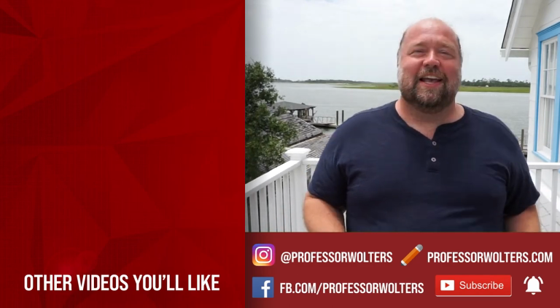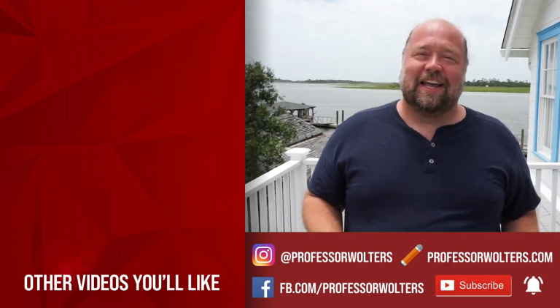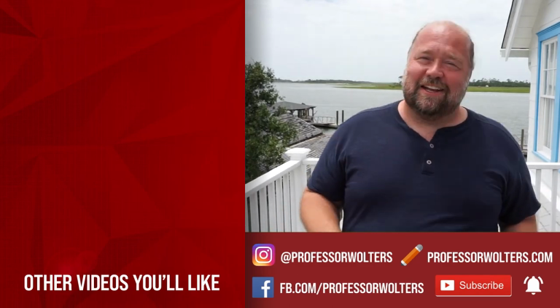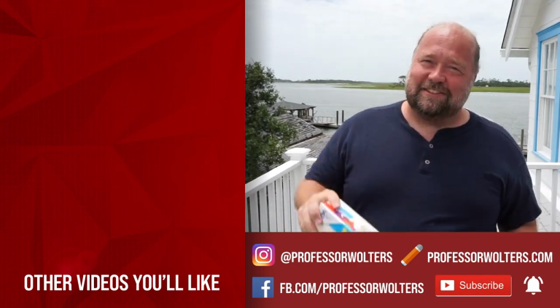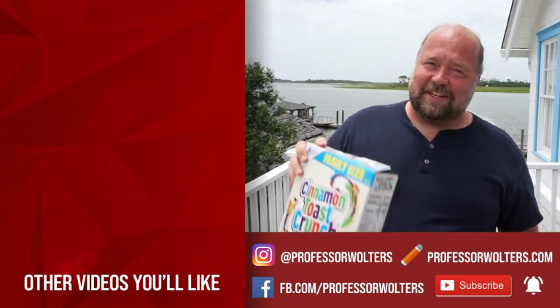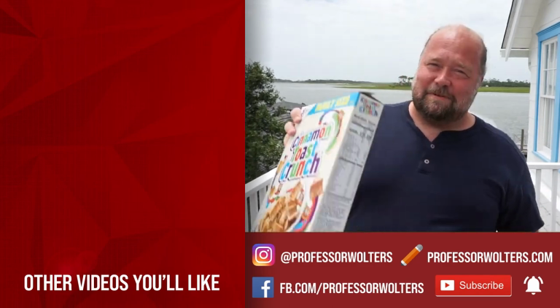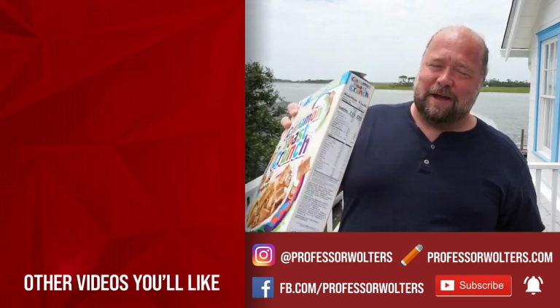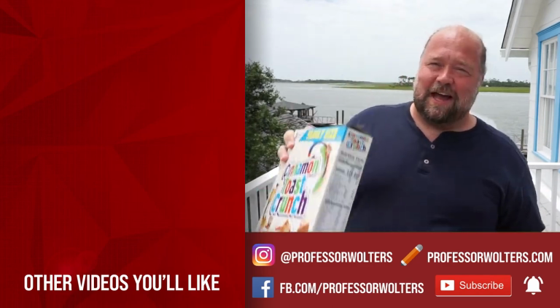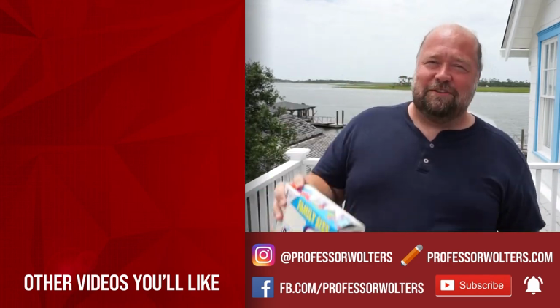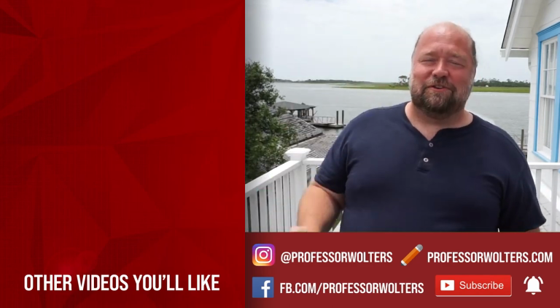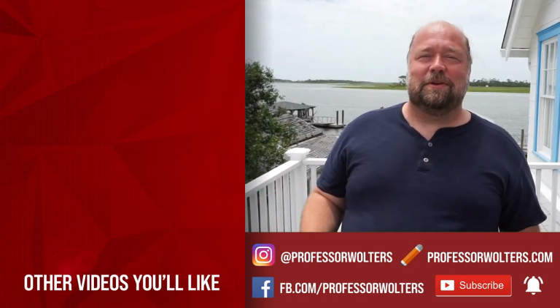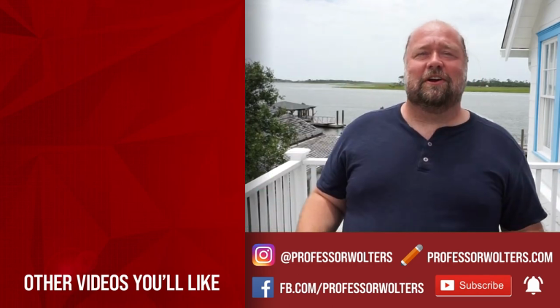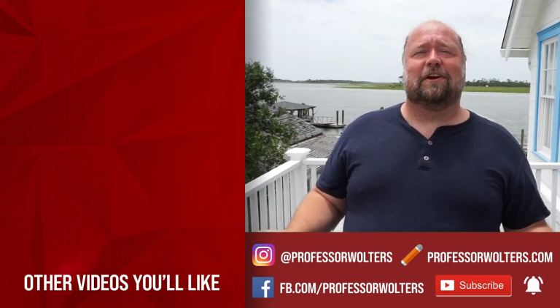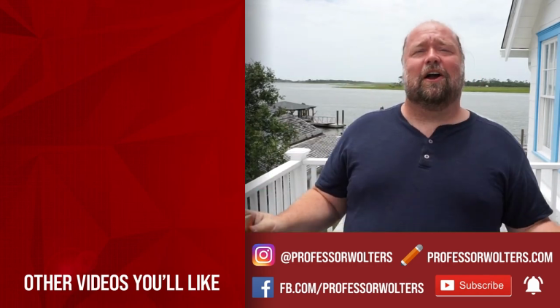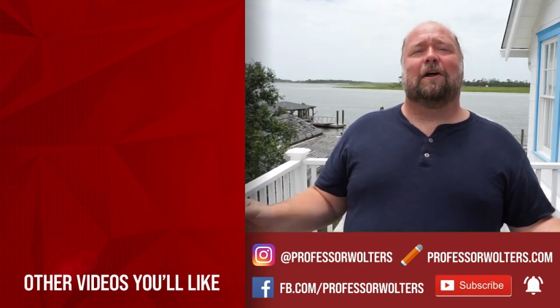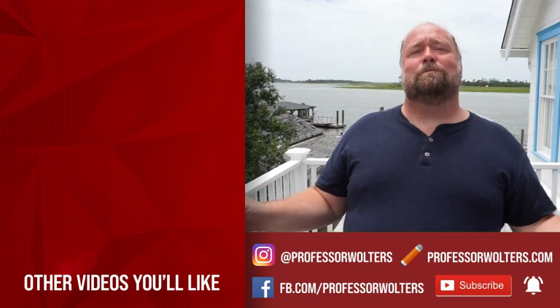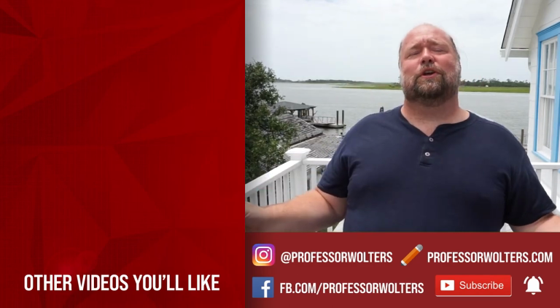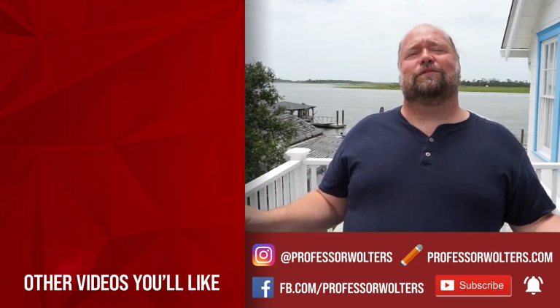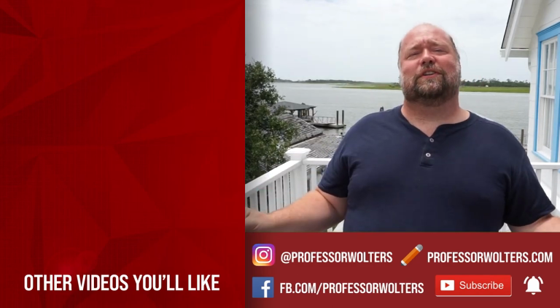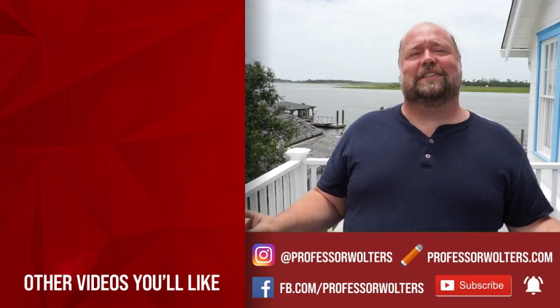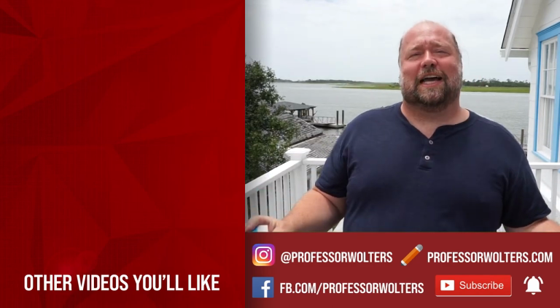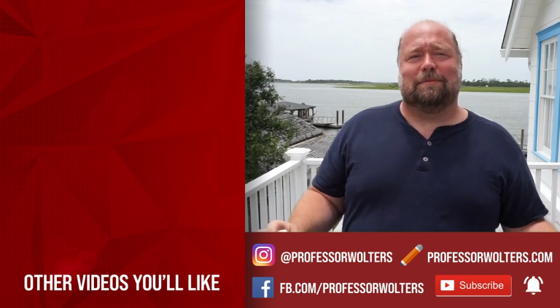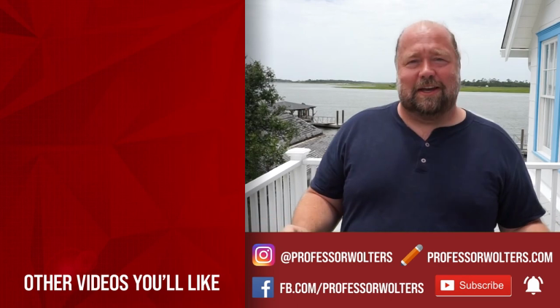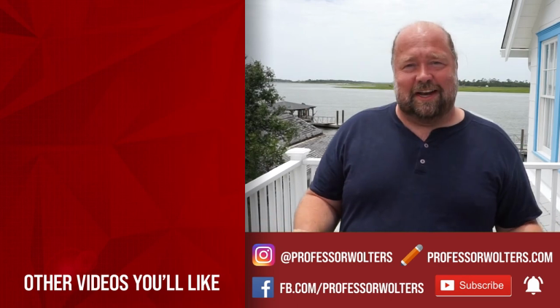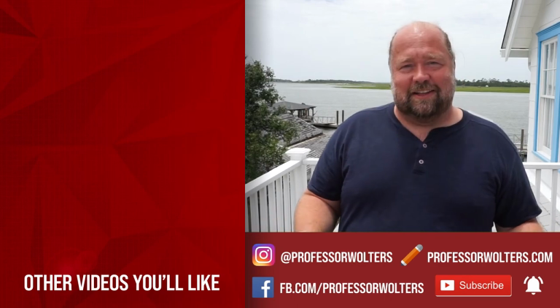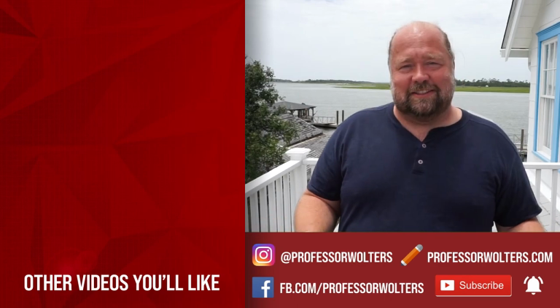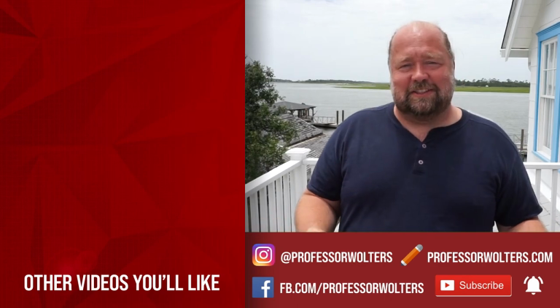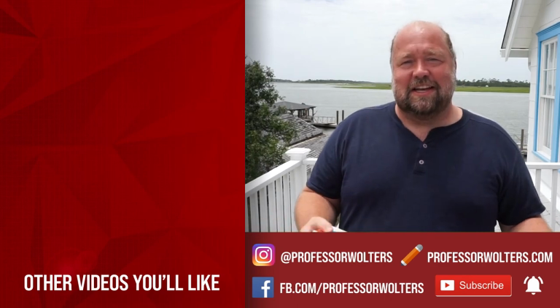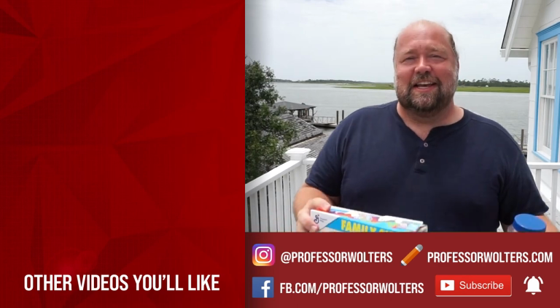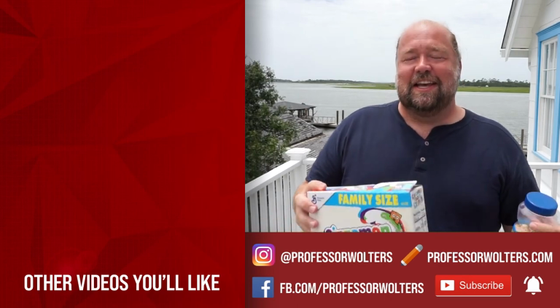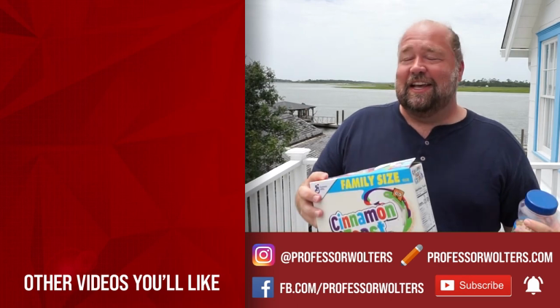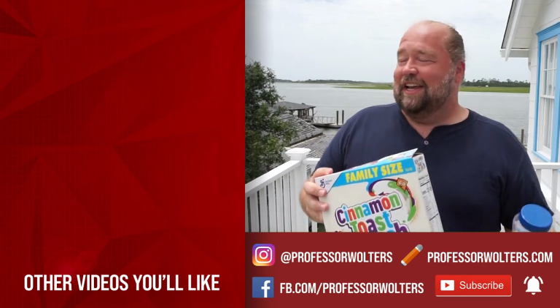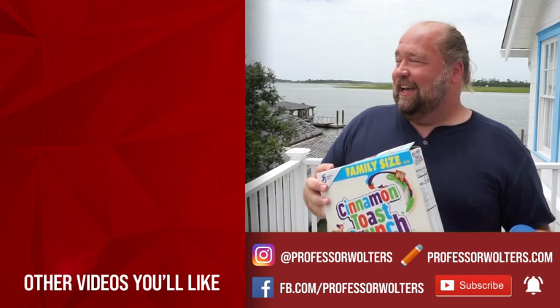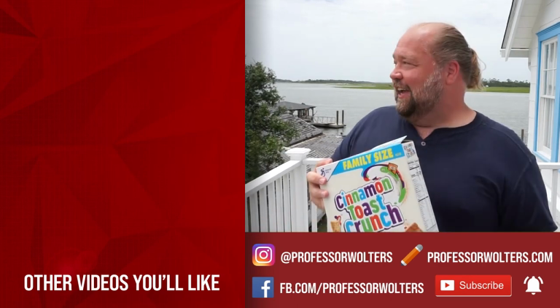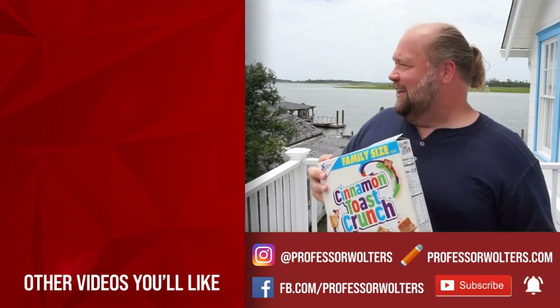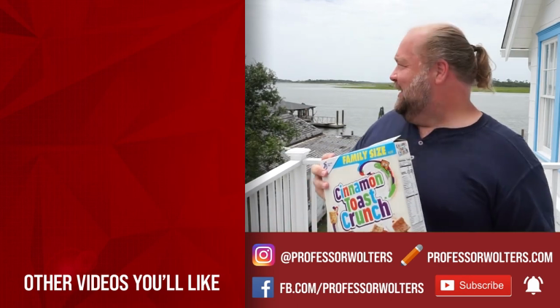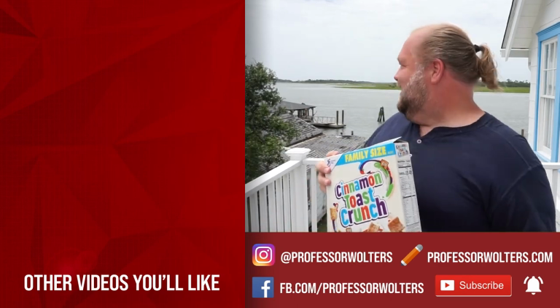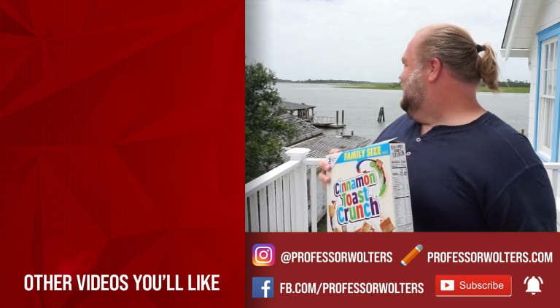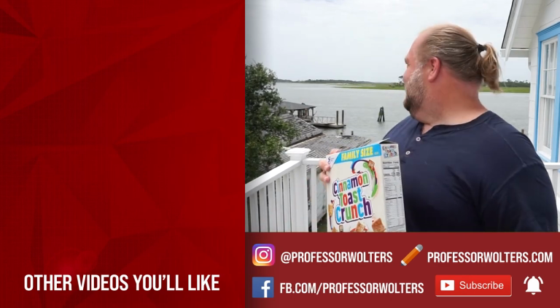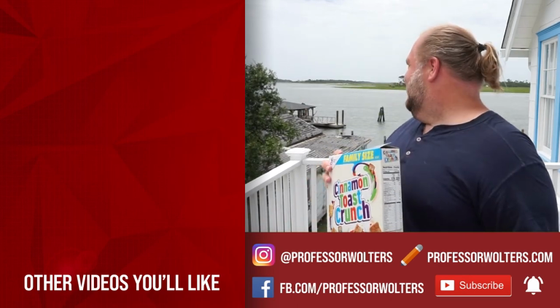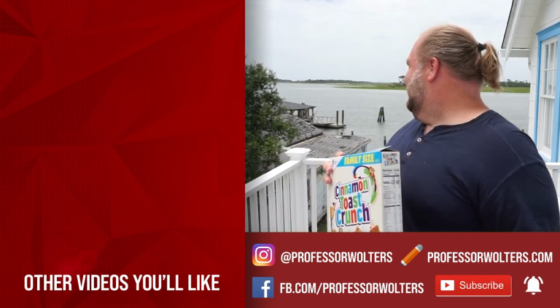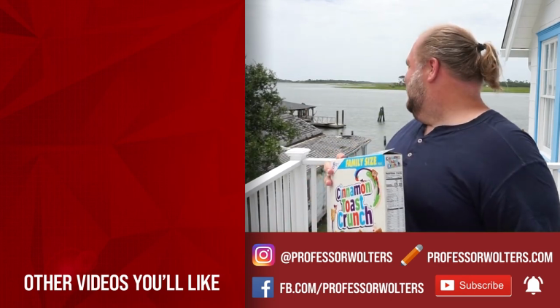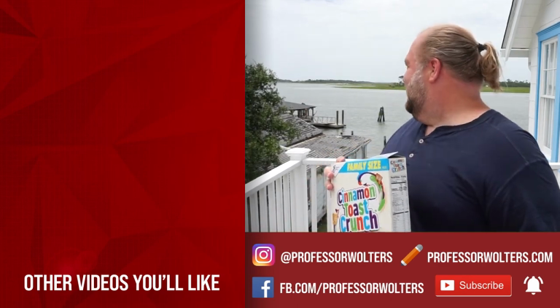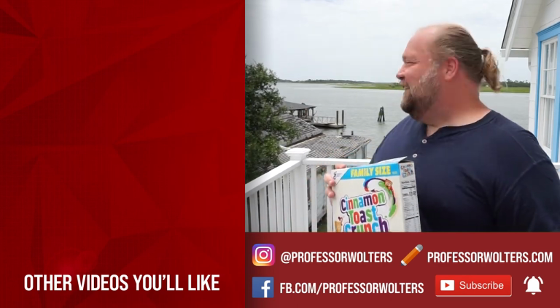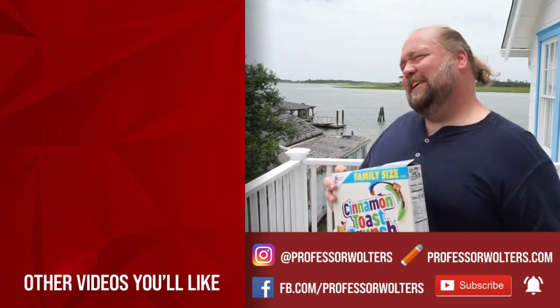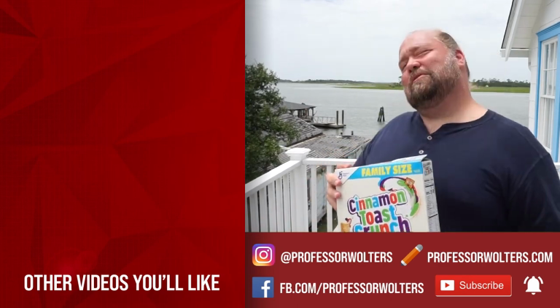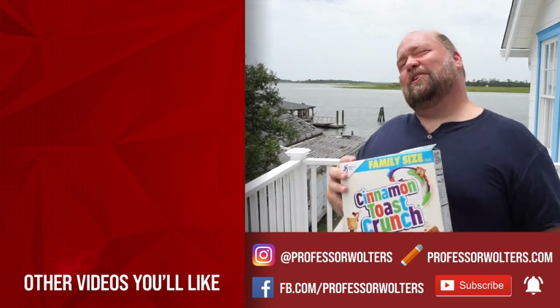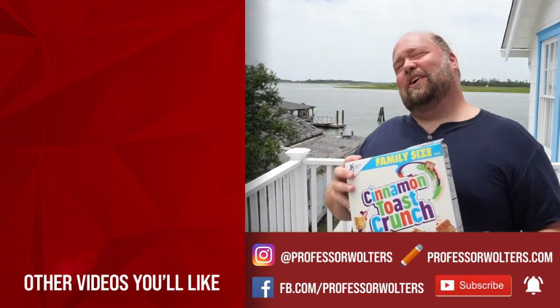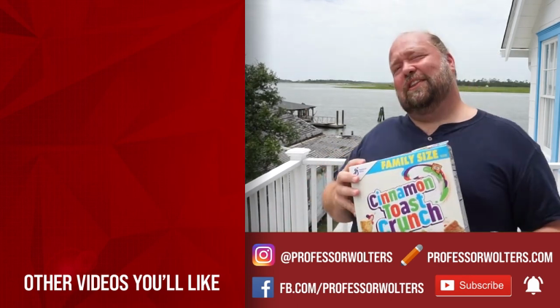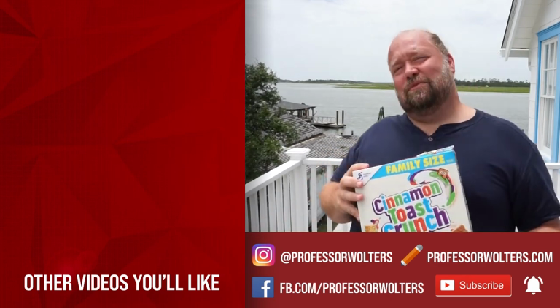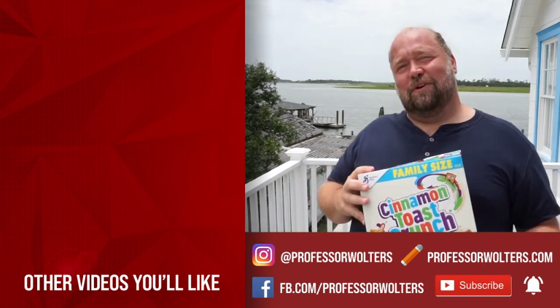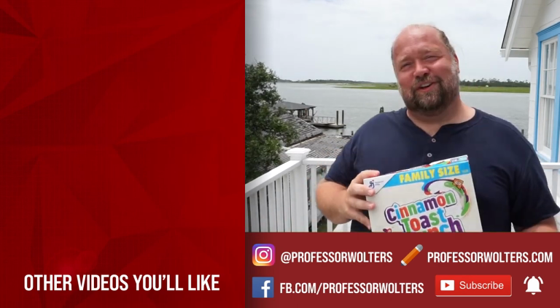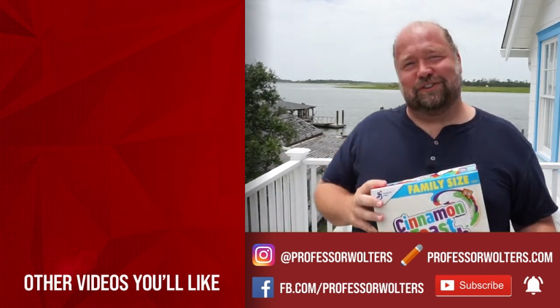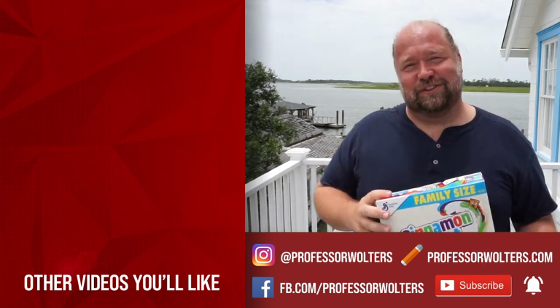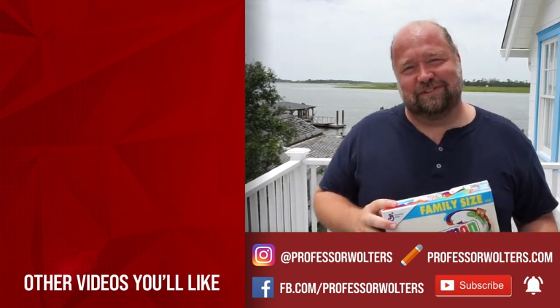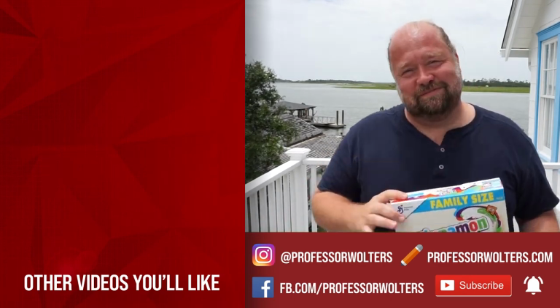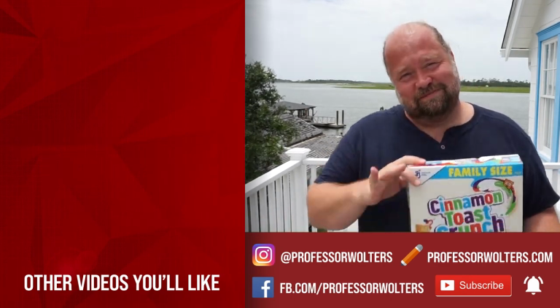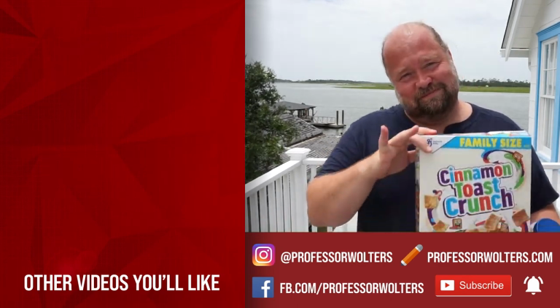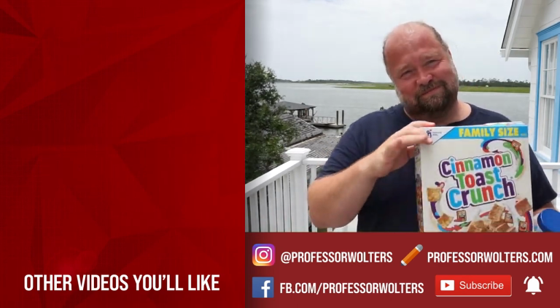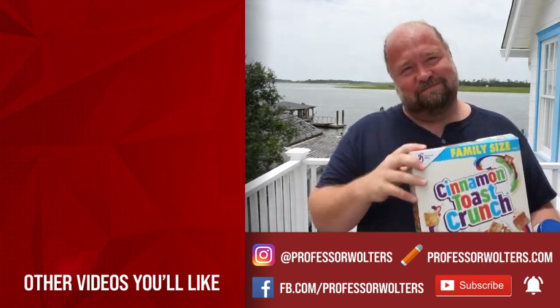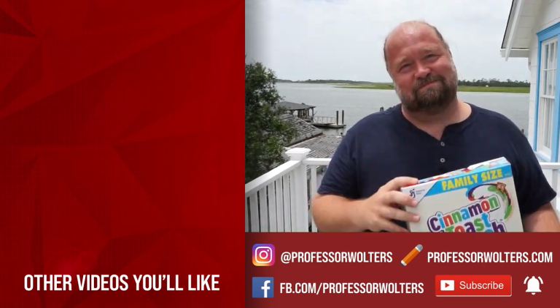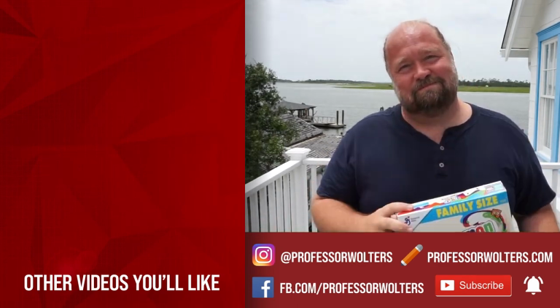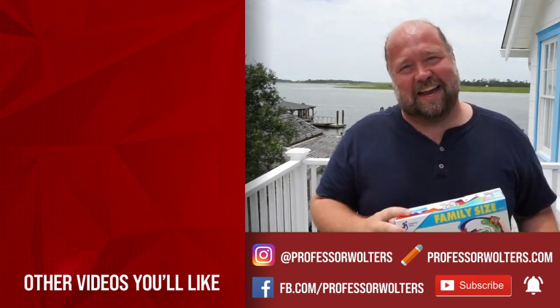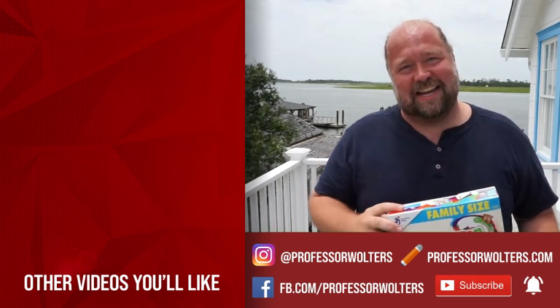I'll say bye from here on beautiful Tybee Island. I think I'm gonna go hit the water soon. Bye!